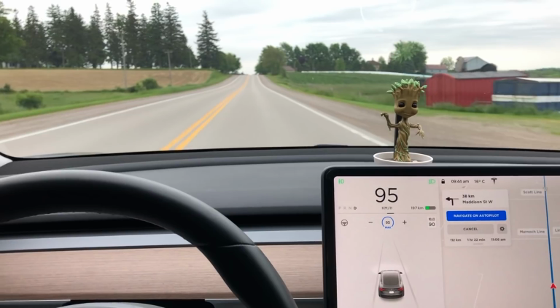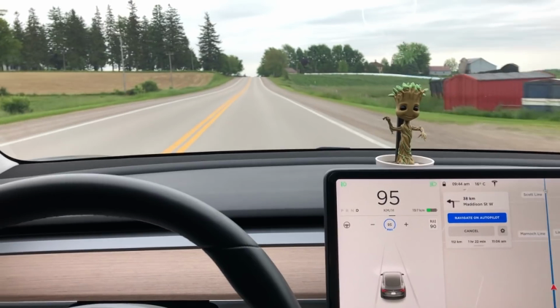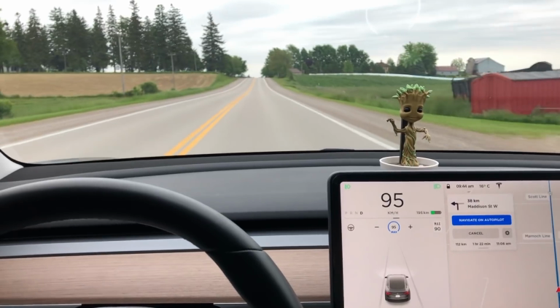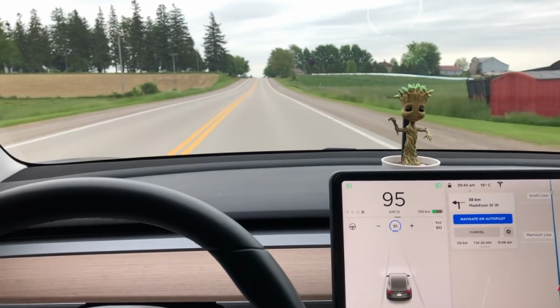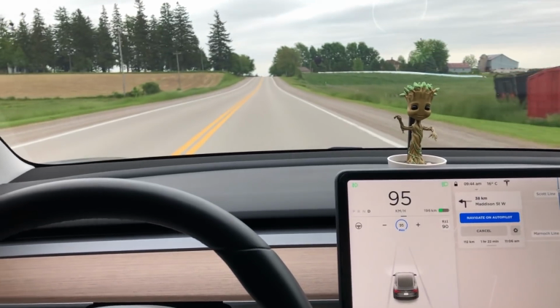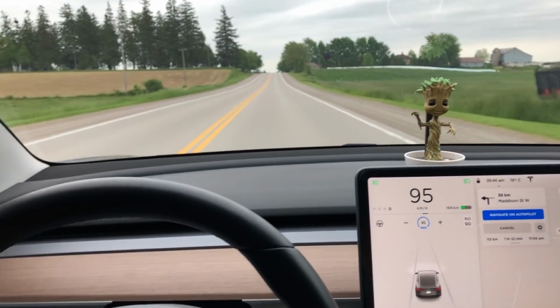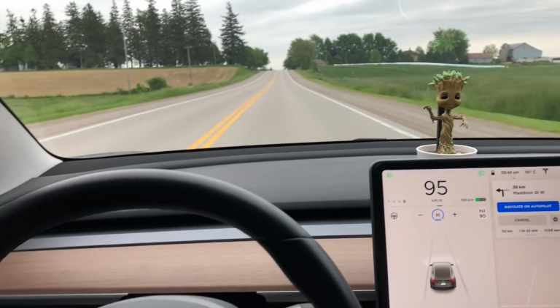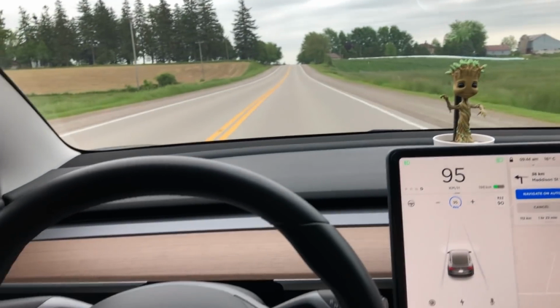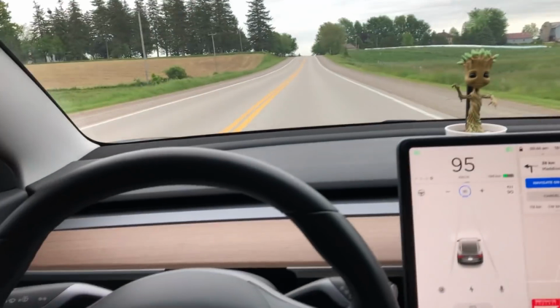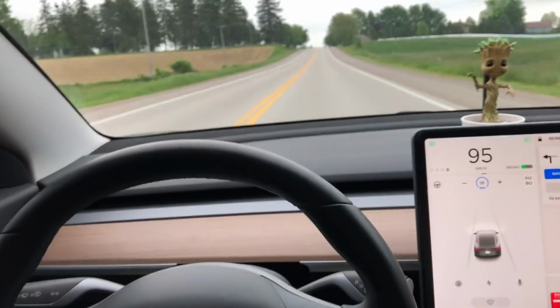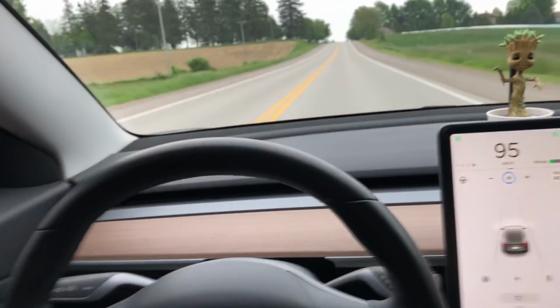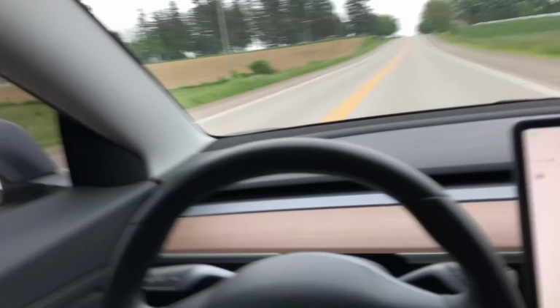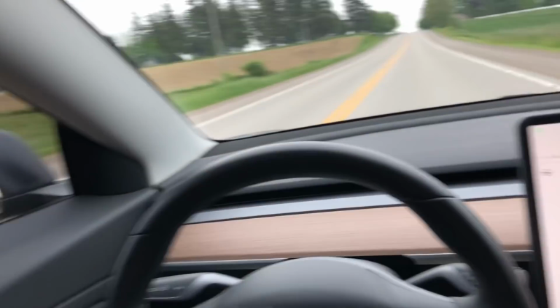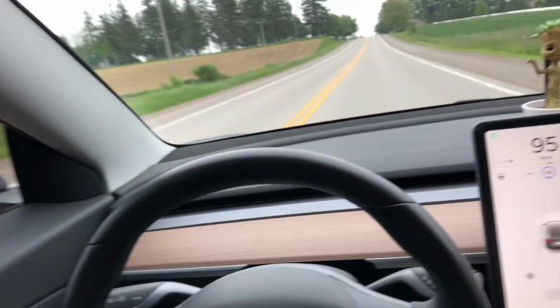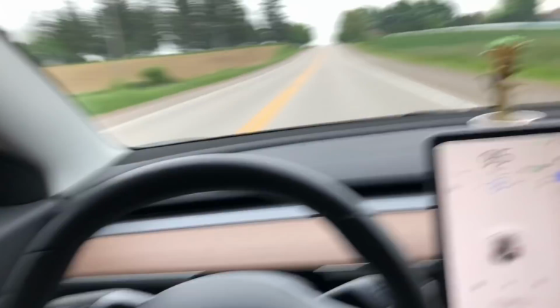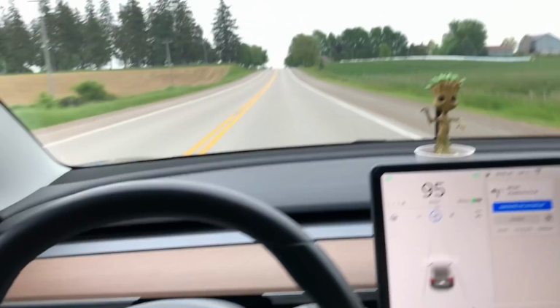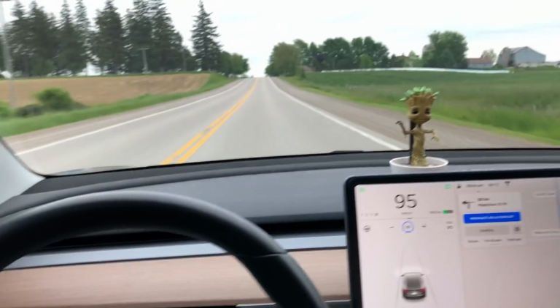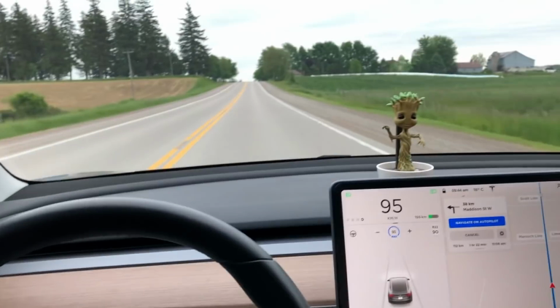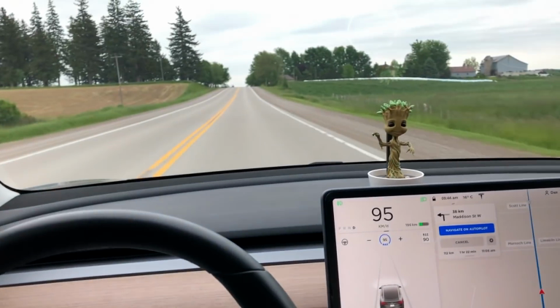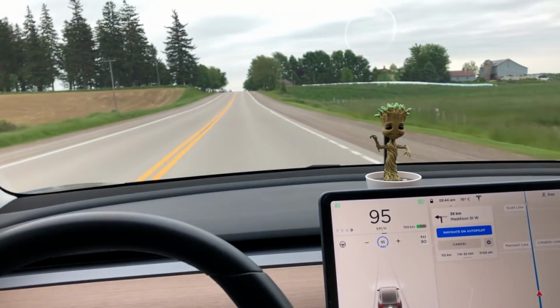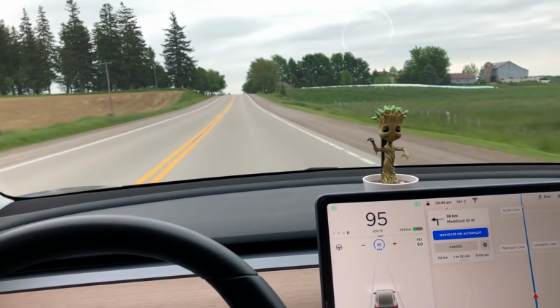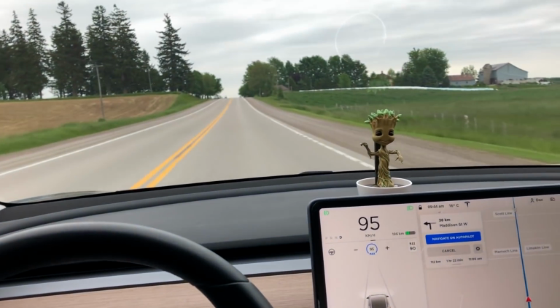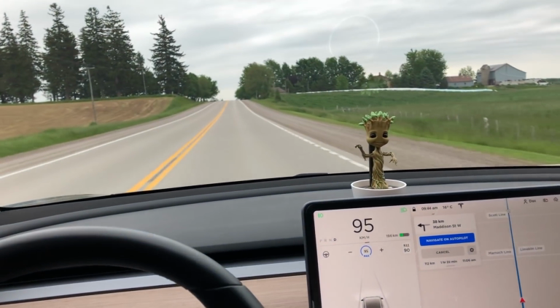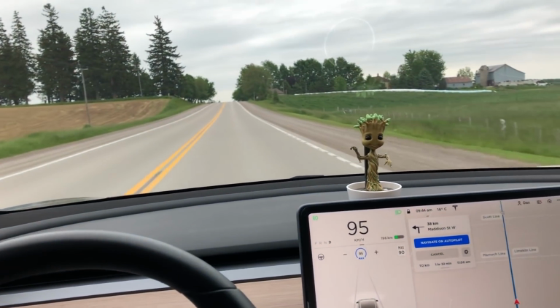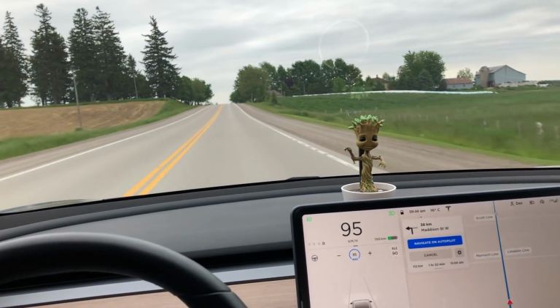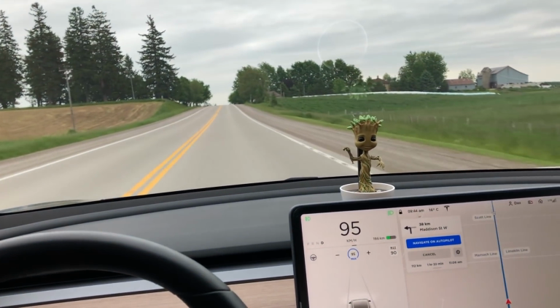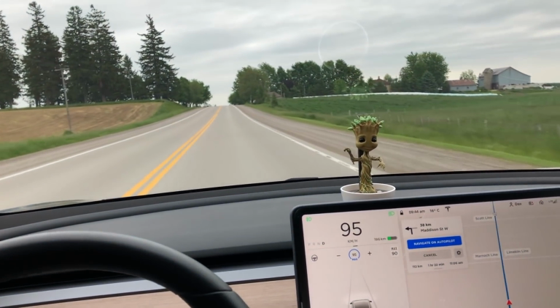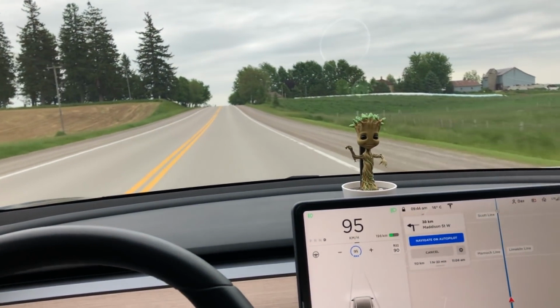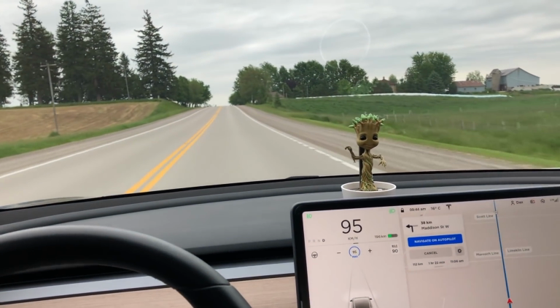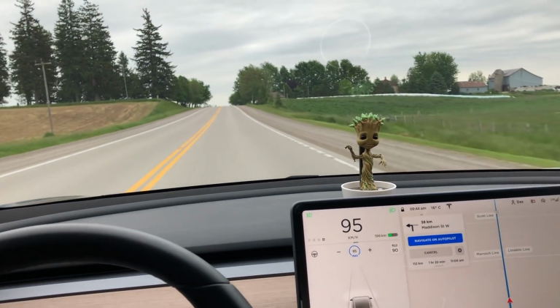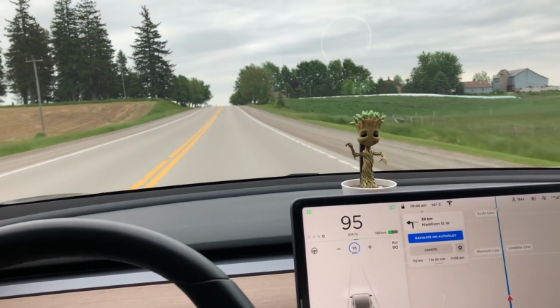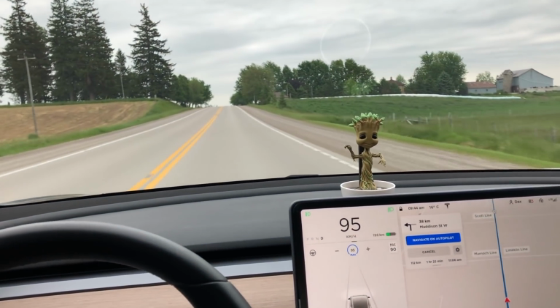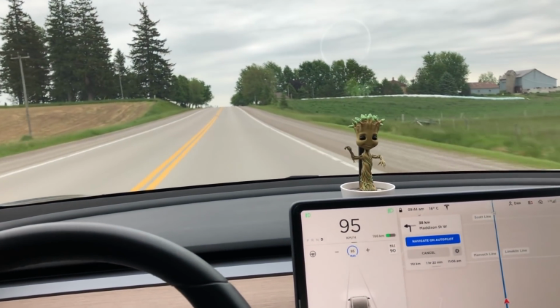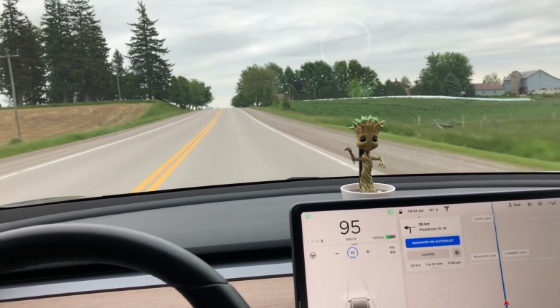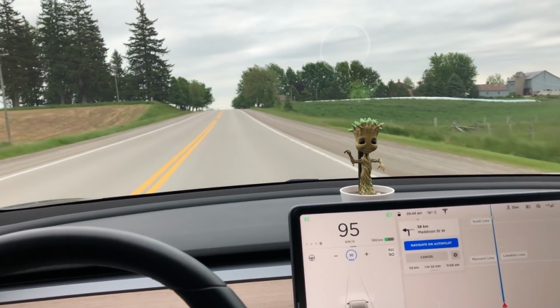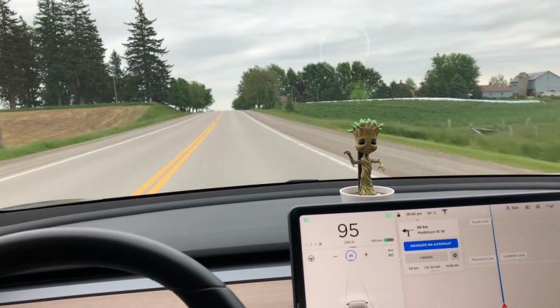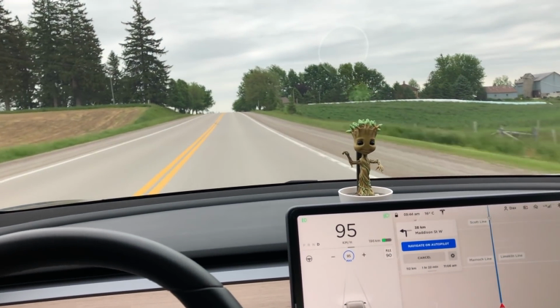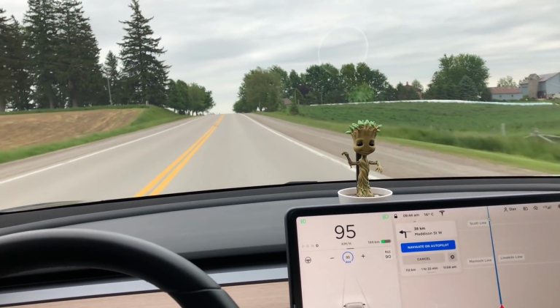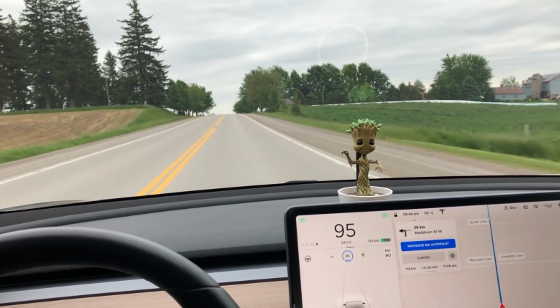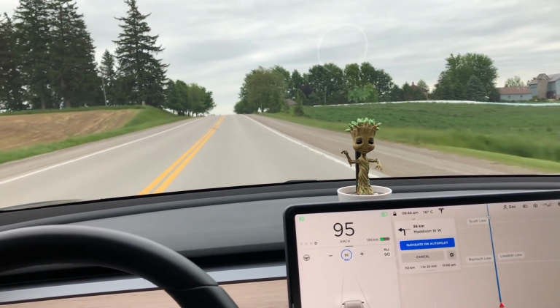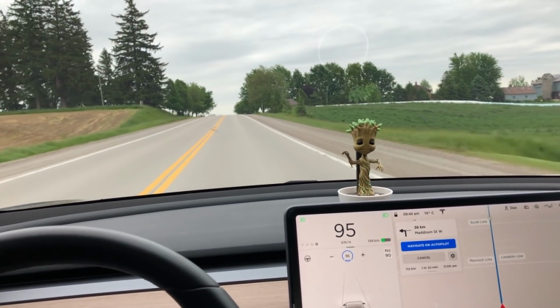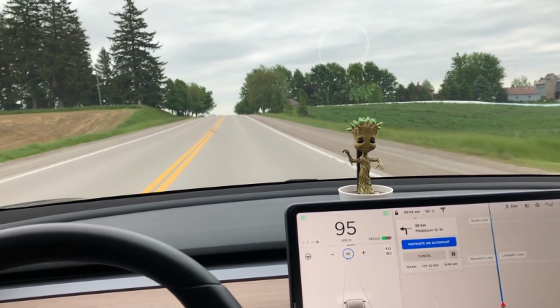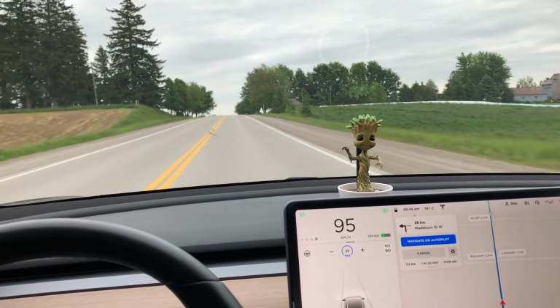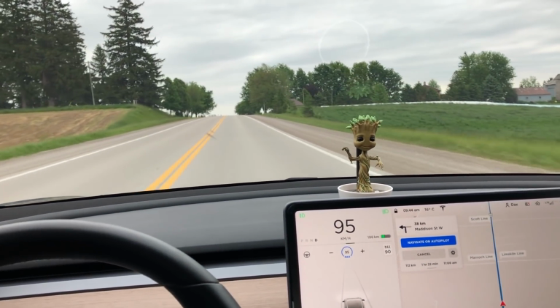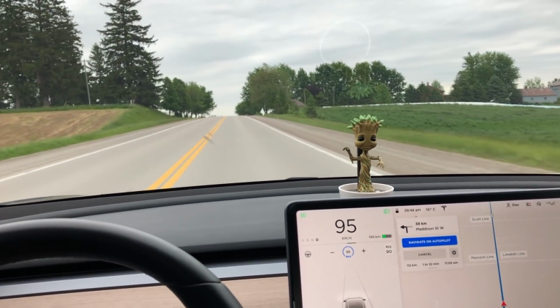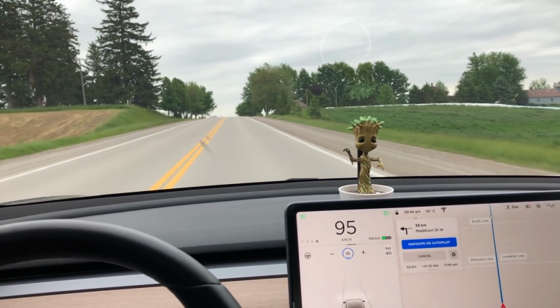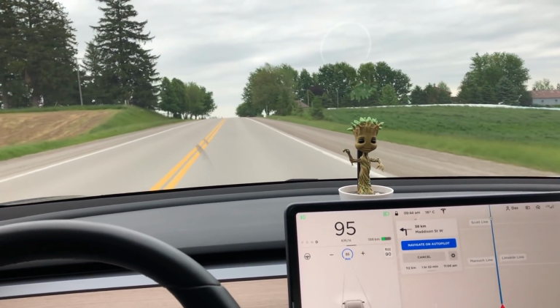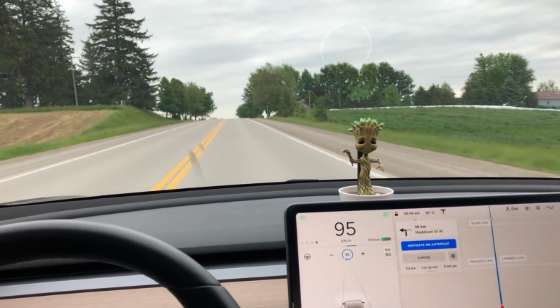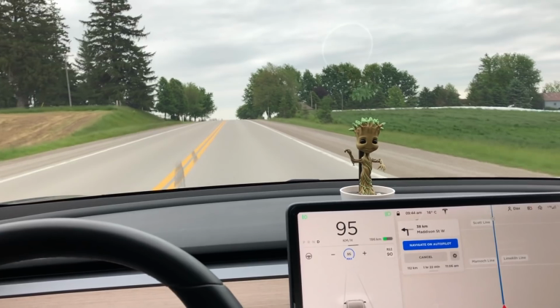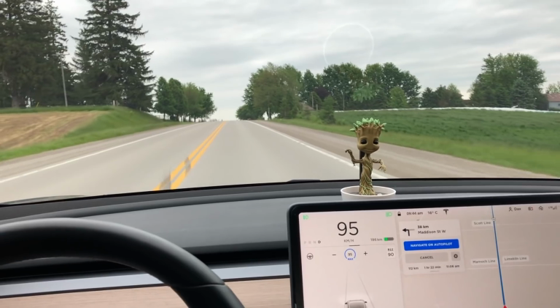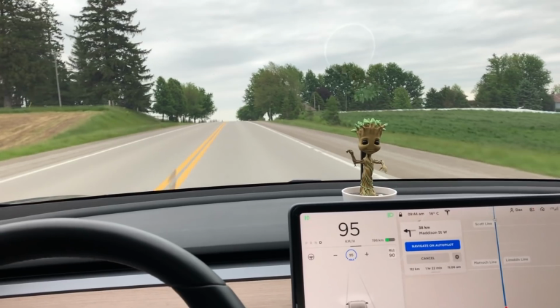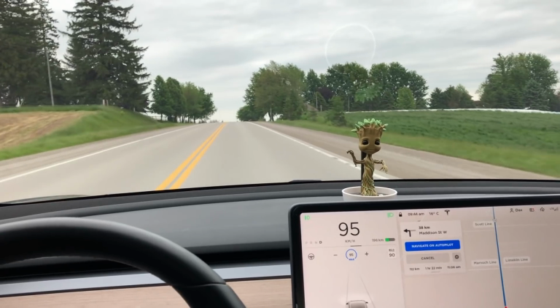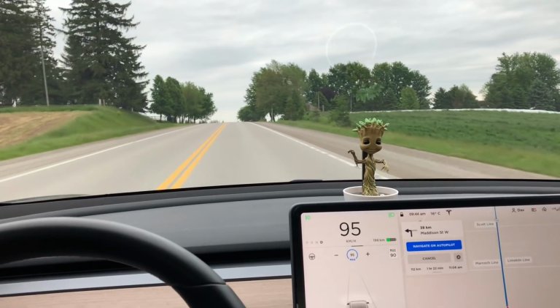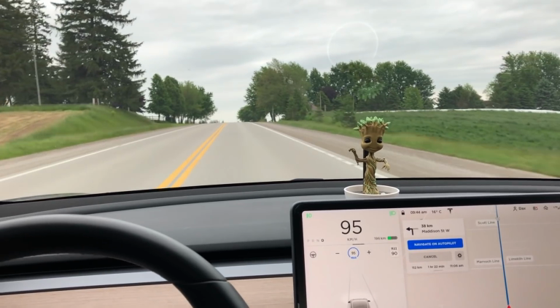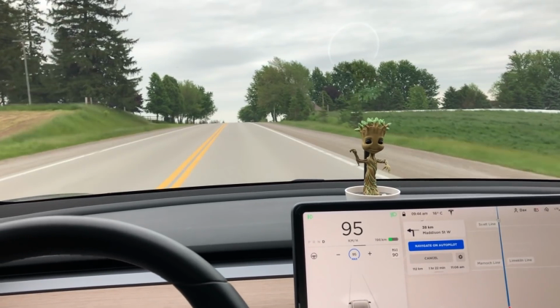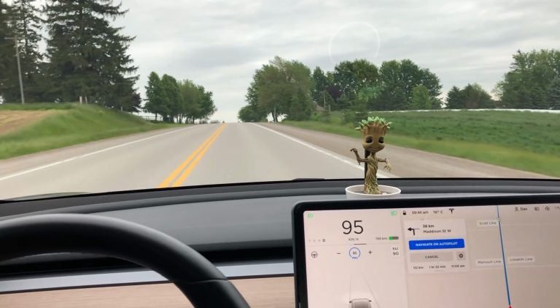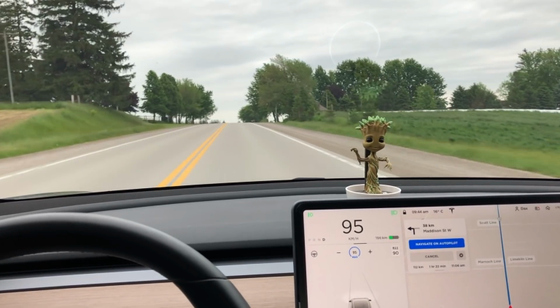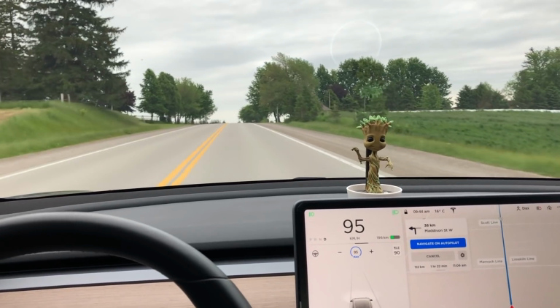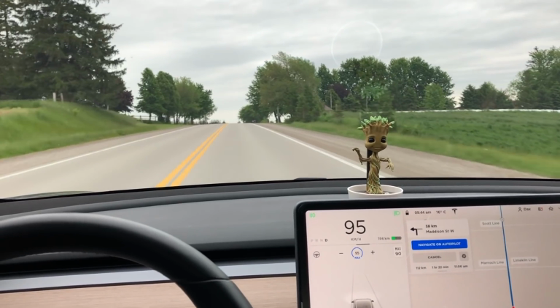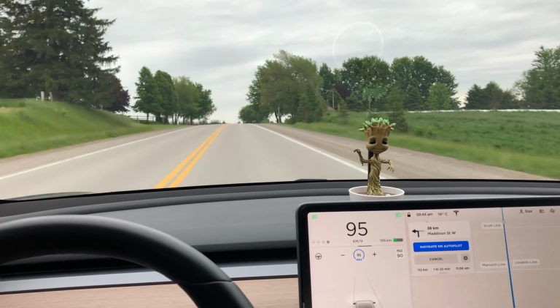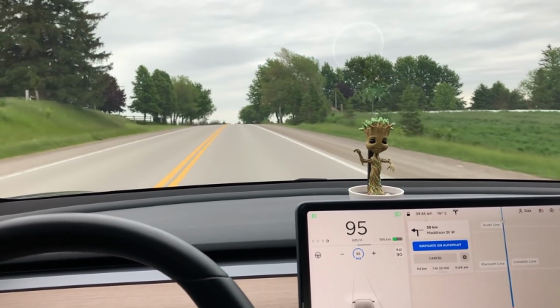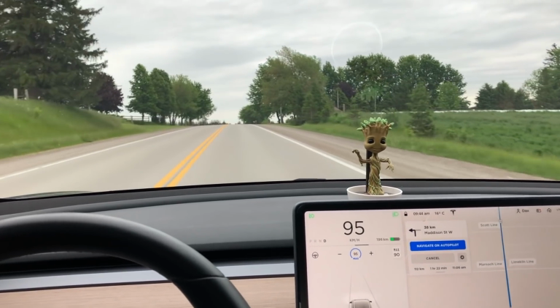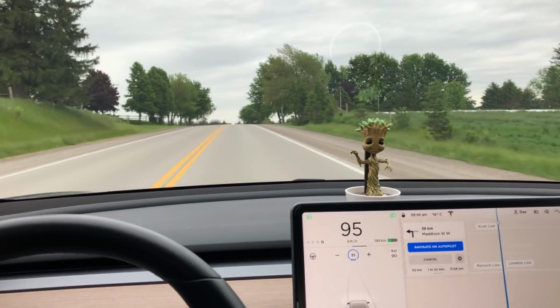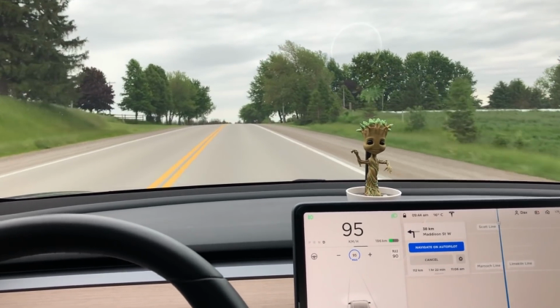Okay folks, welcome back to the channel. What we're going to do today is test out this new emergency lane departure avoidance and the lane departure avoidance.